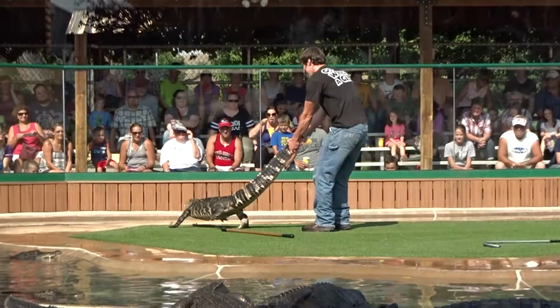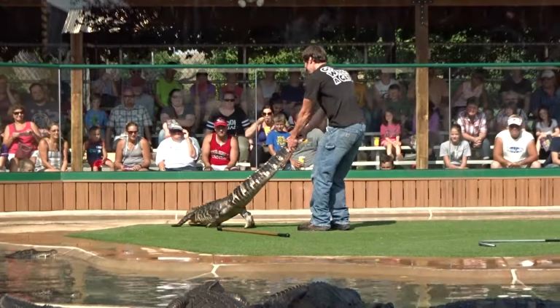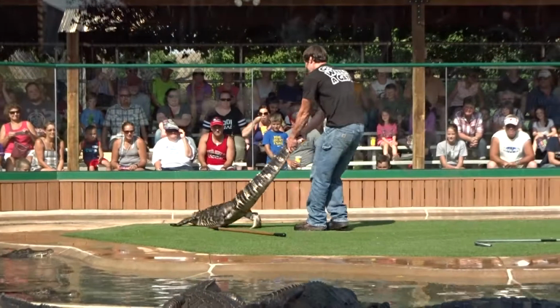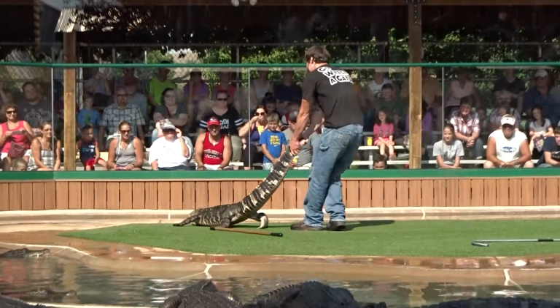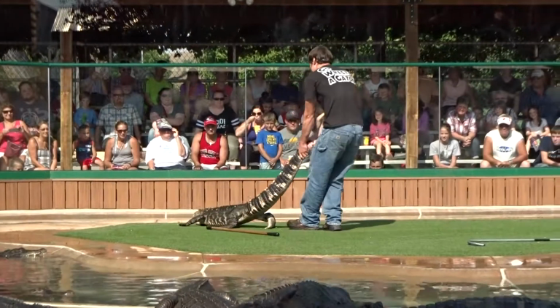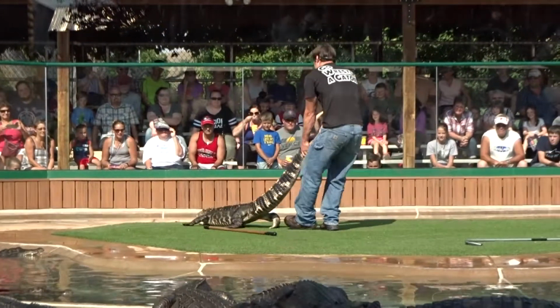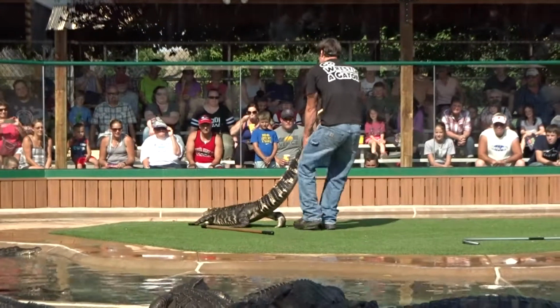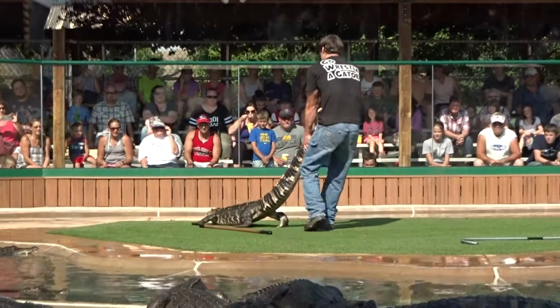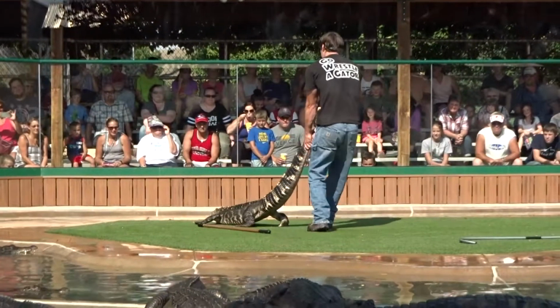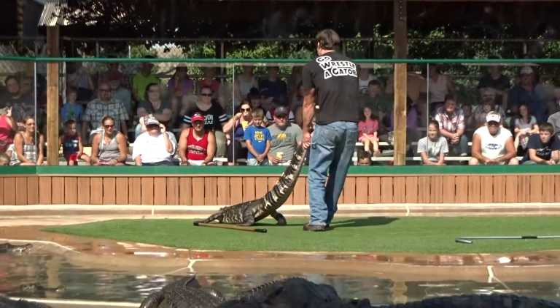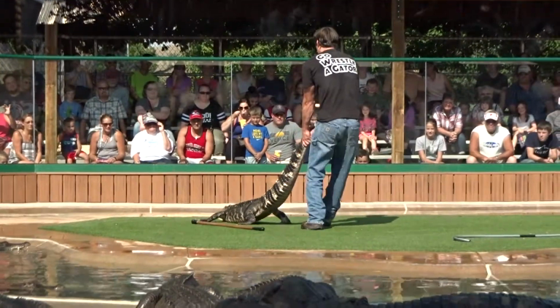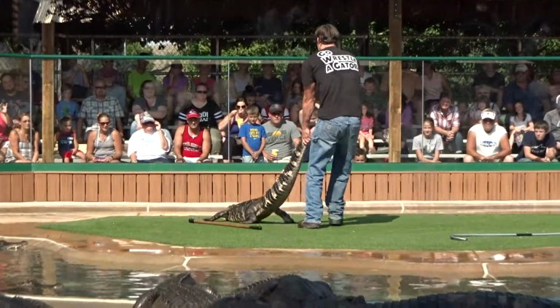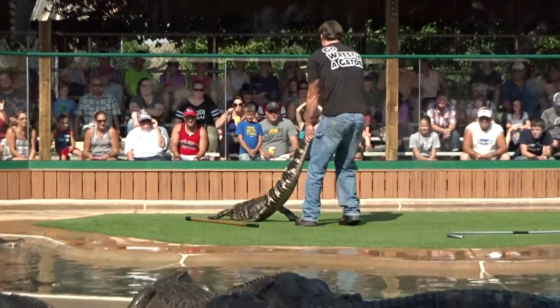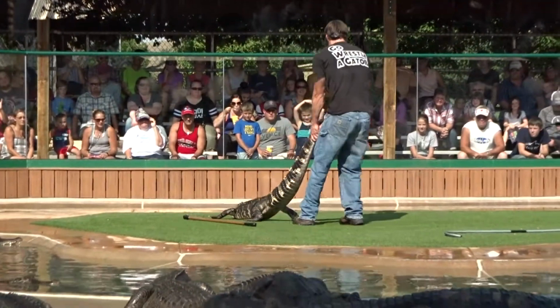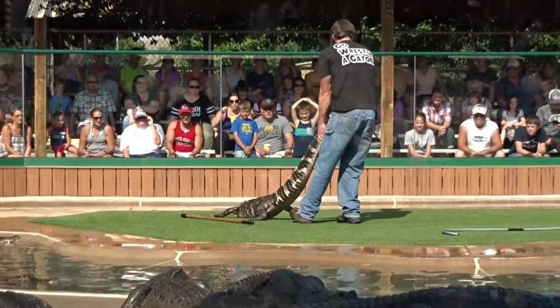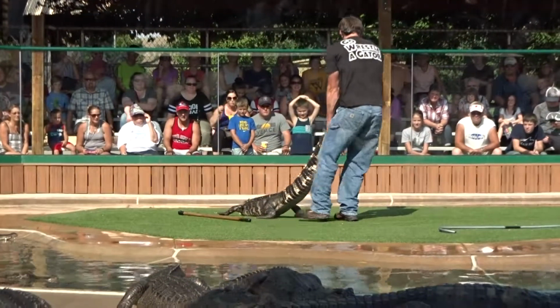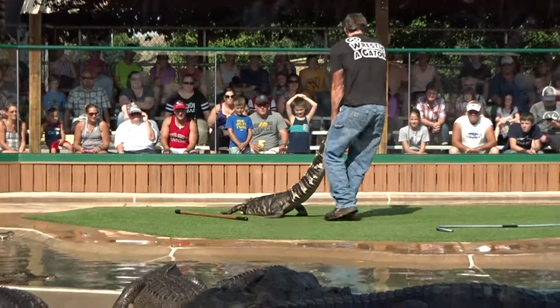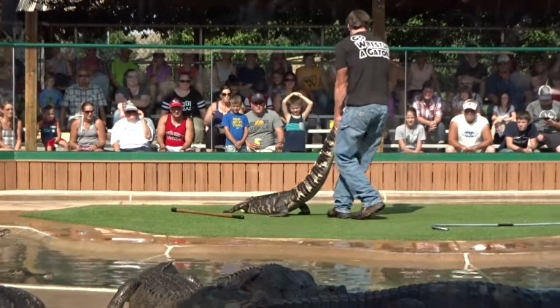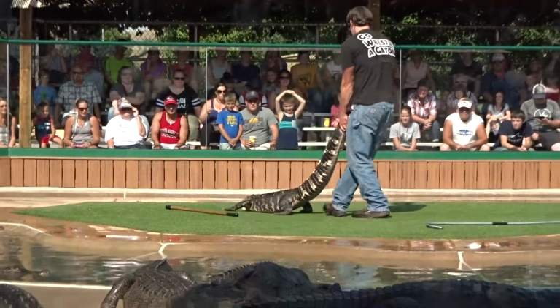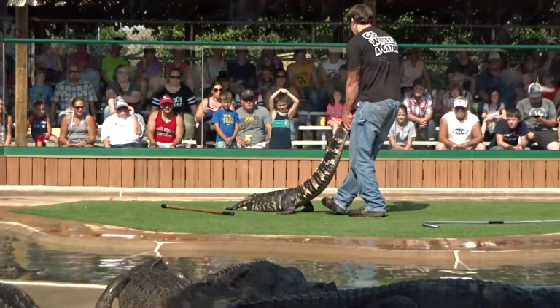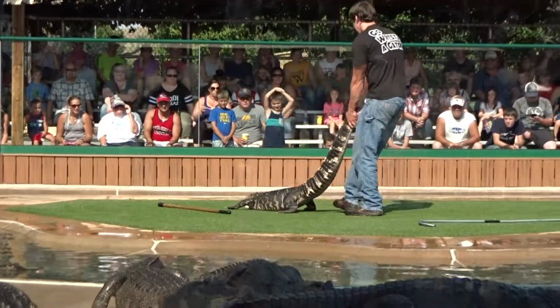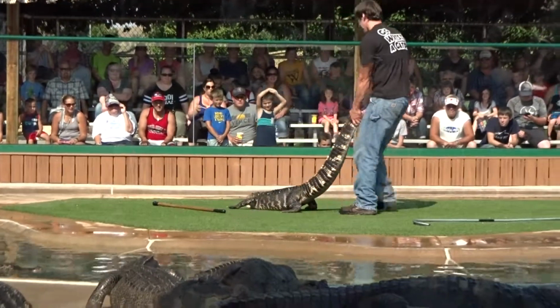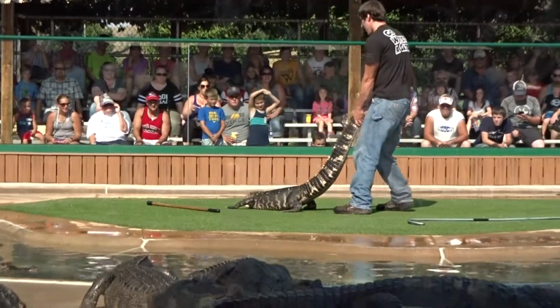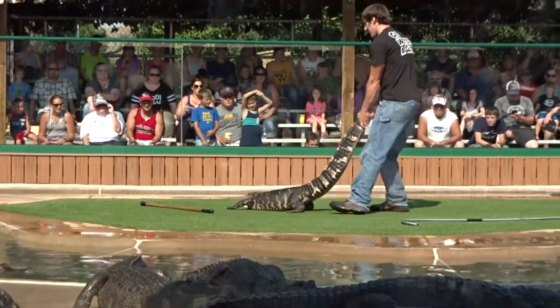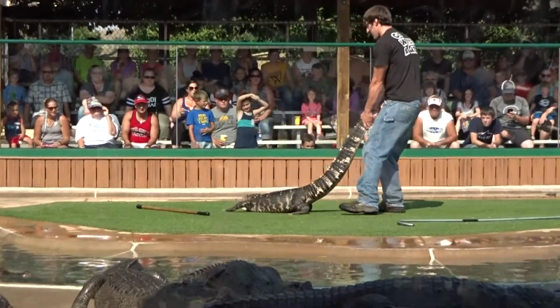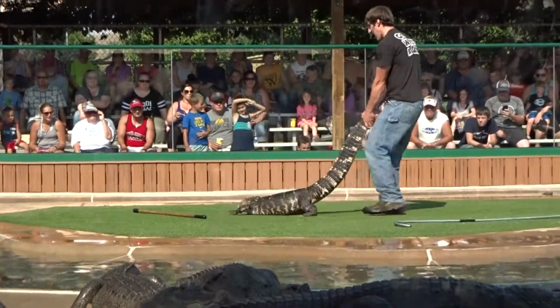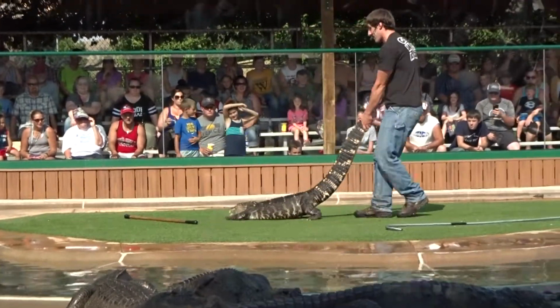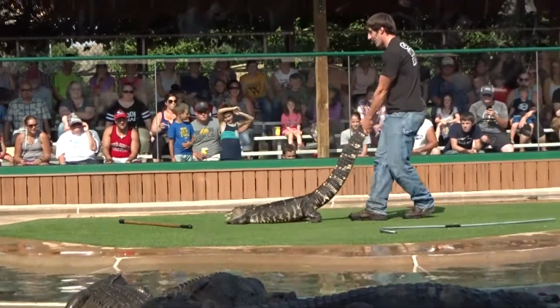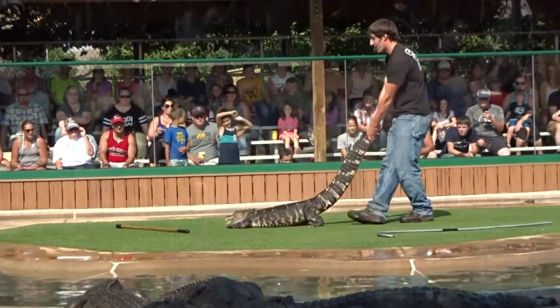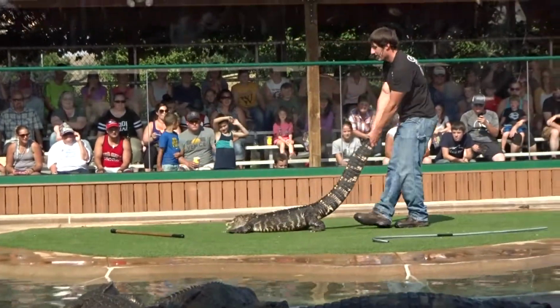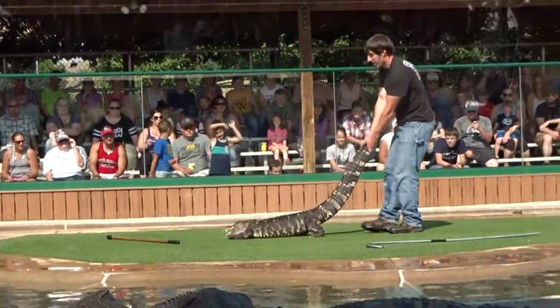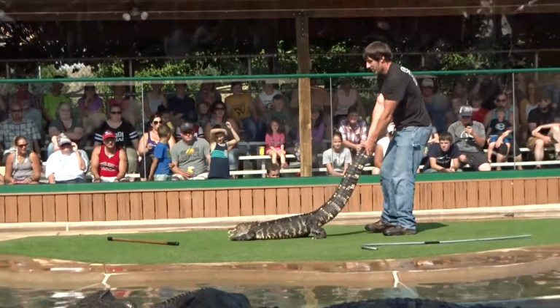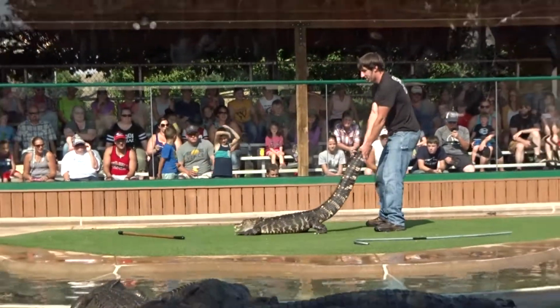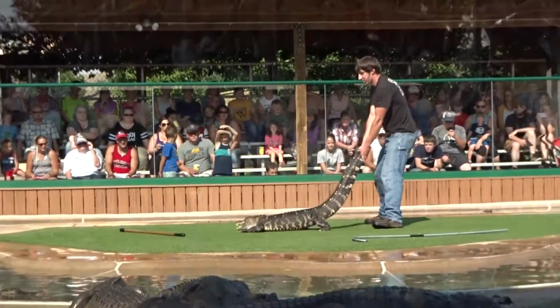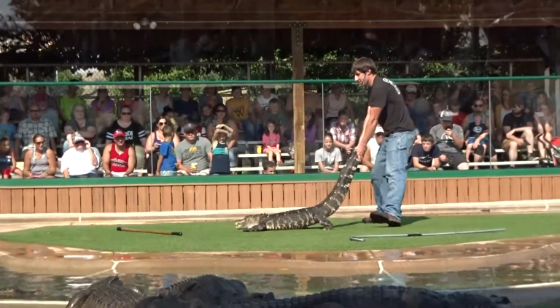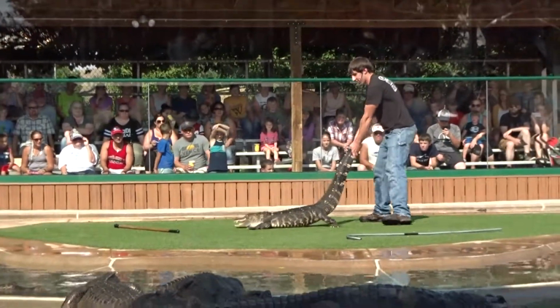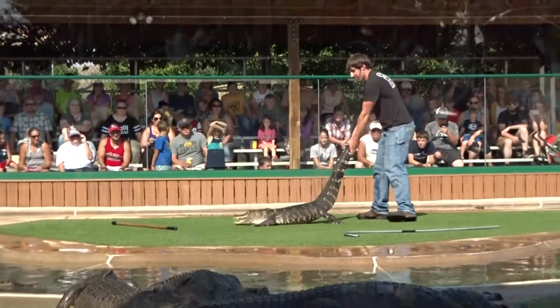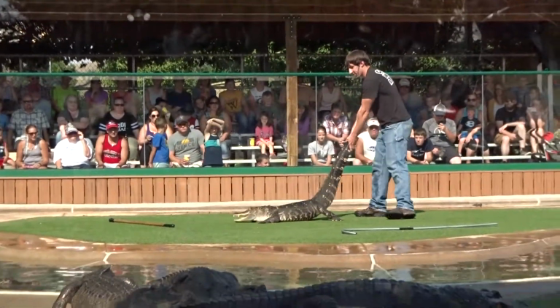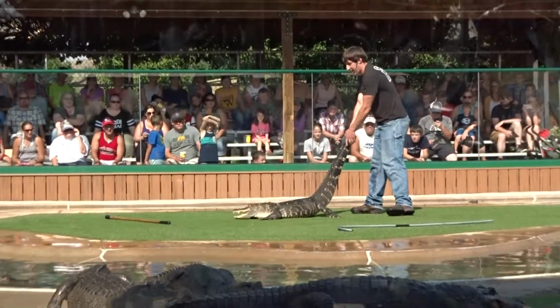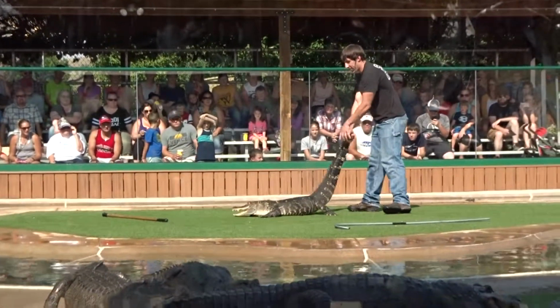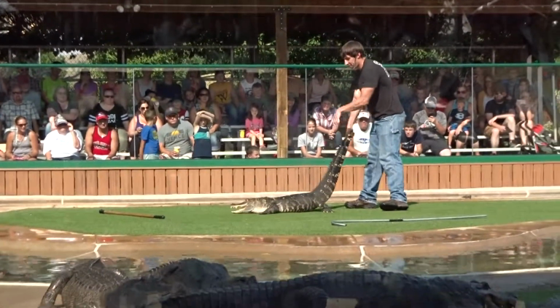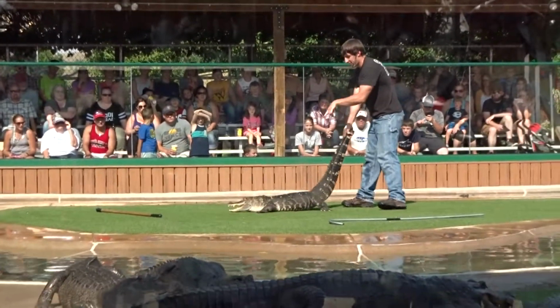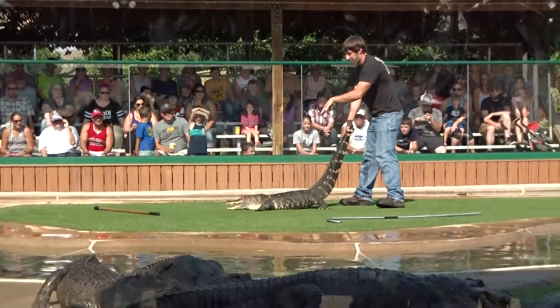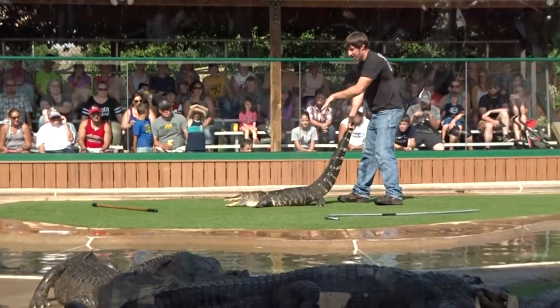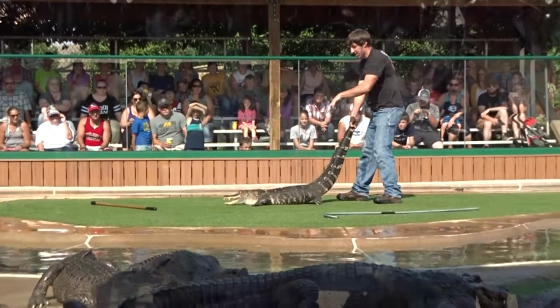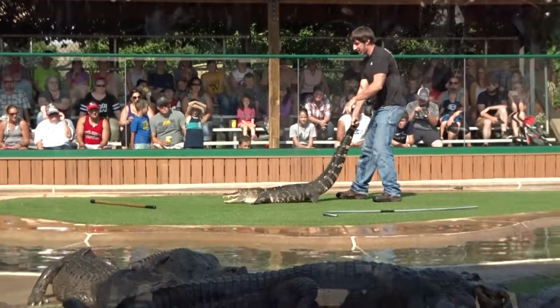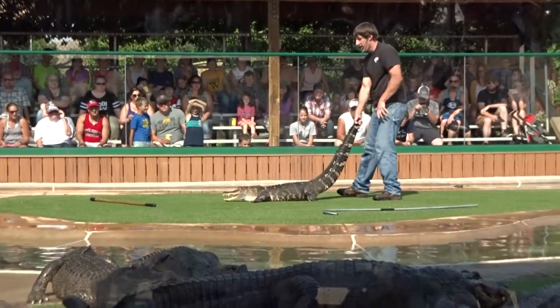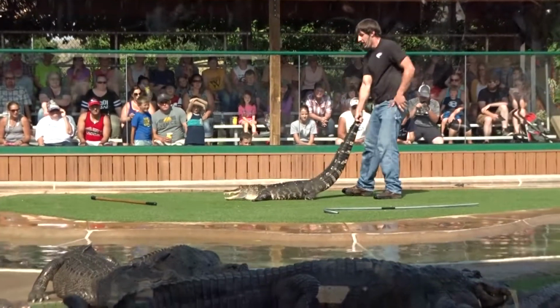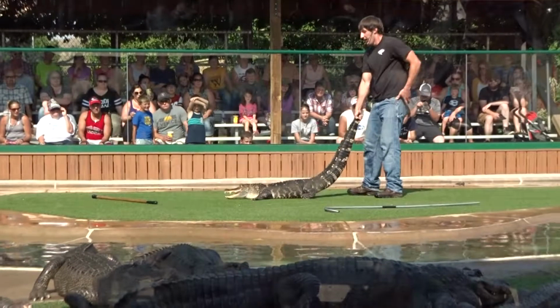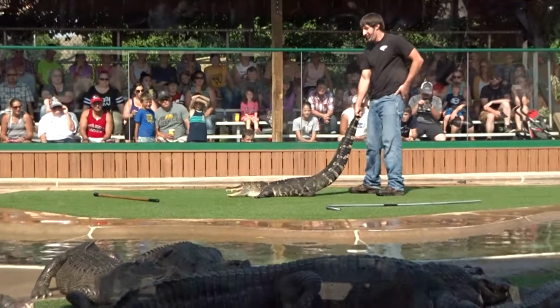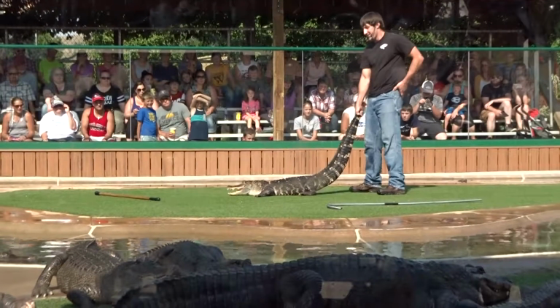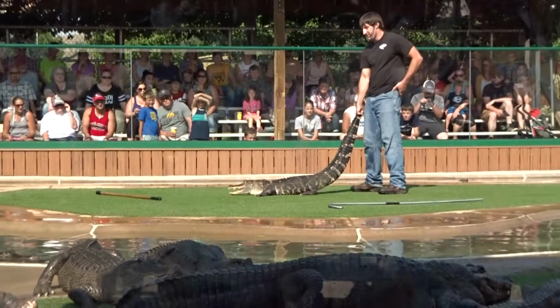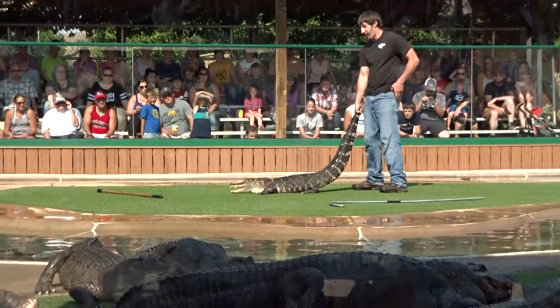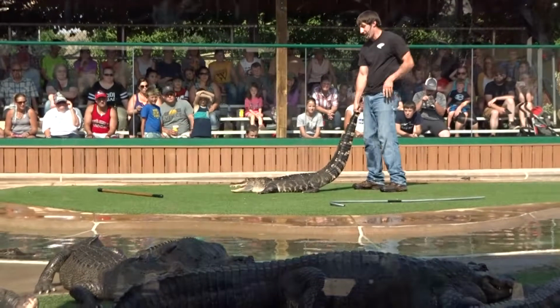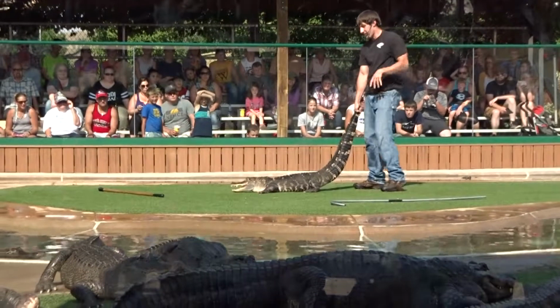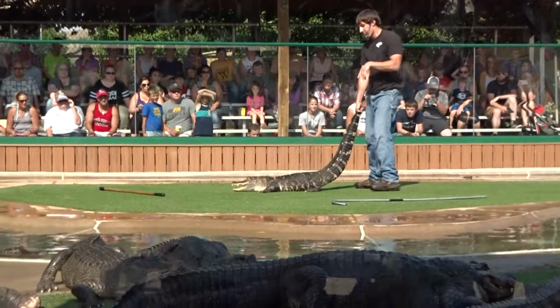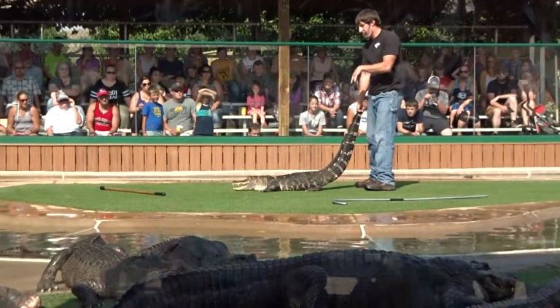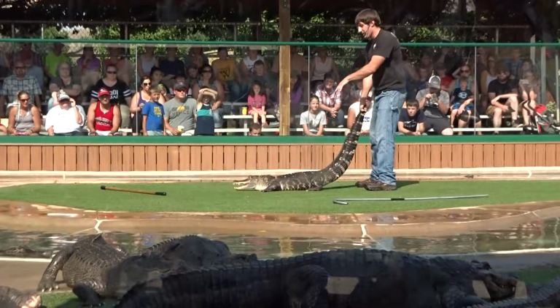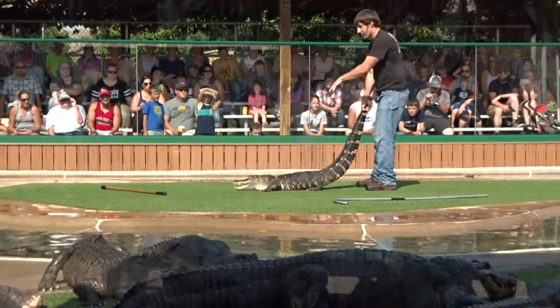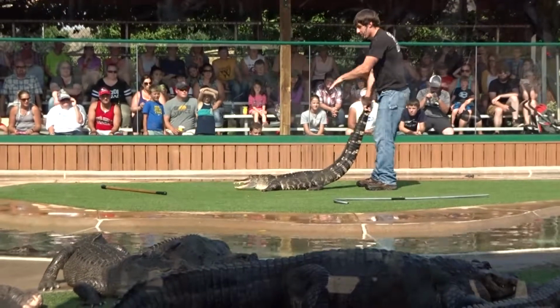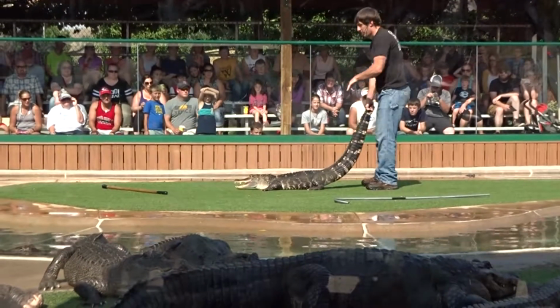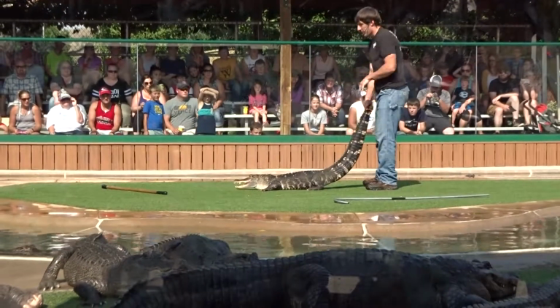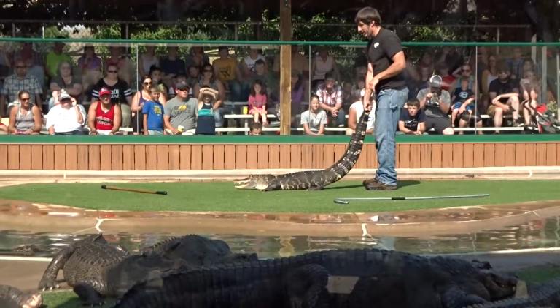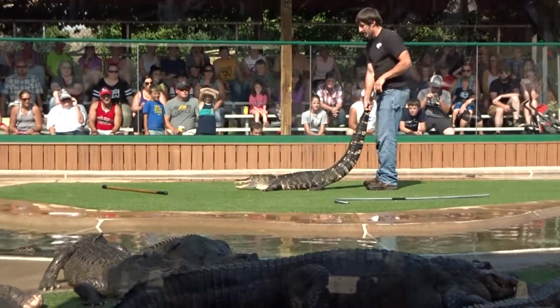When we're jumping on, we're not really landing on the alligator — what we're essentially doing is landing with our knees and sliding them right into their armpits.